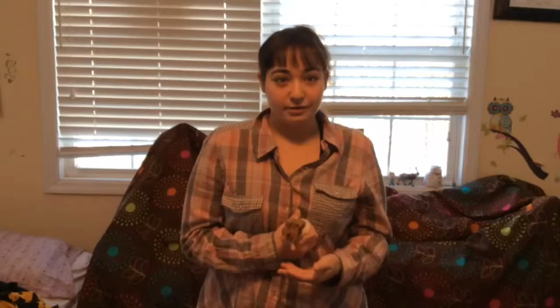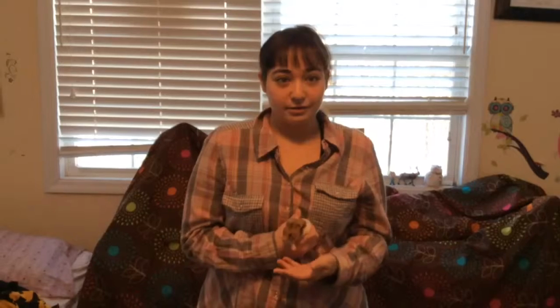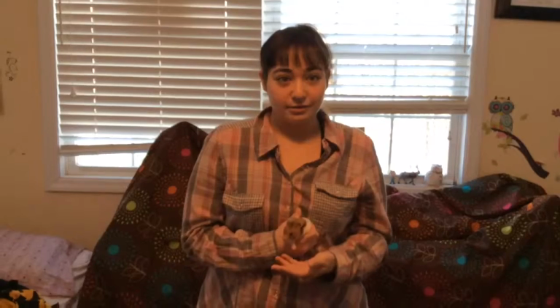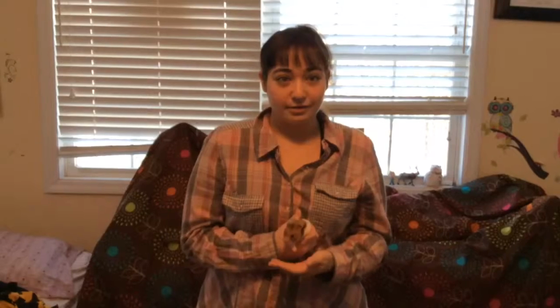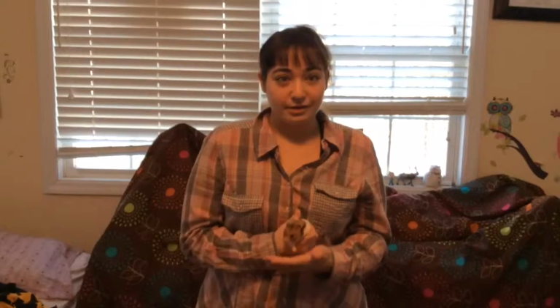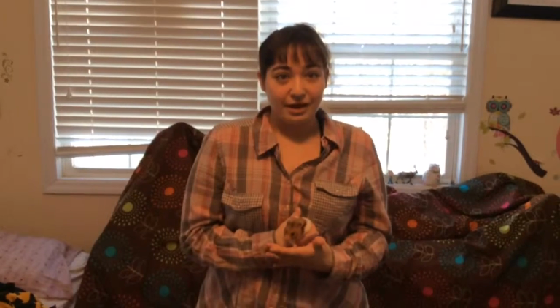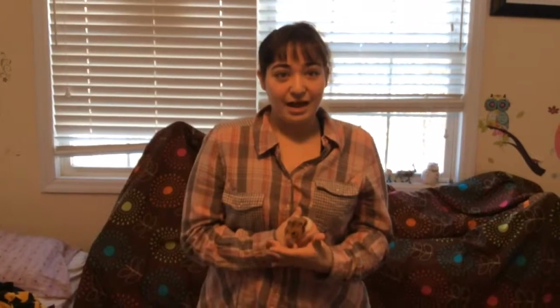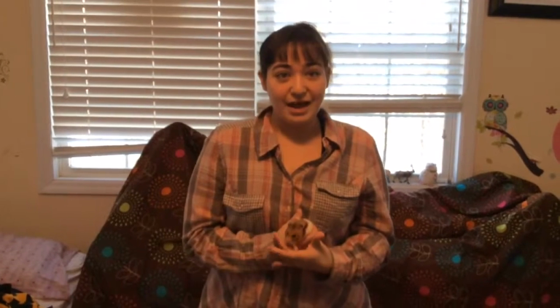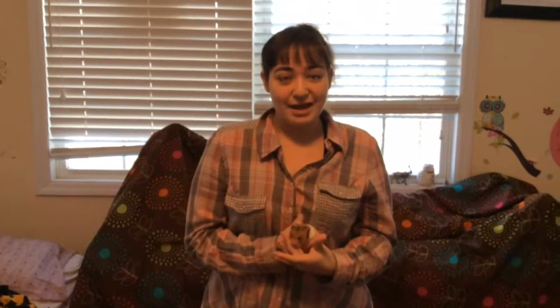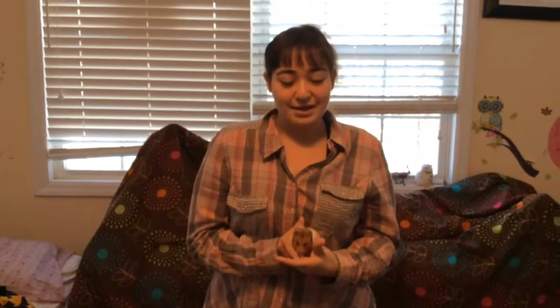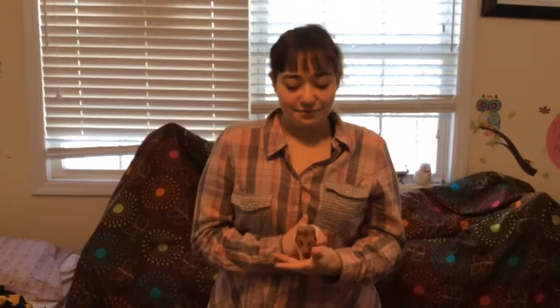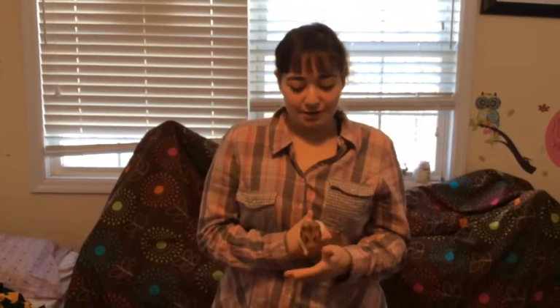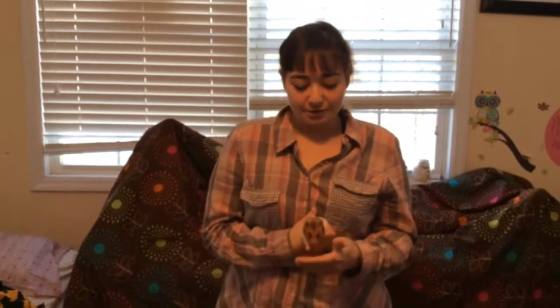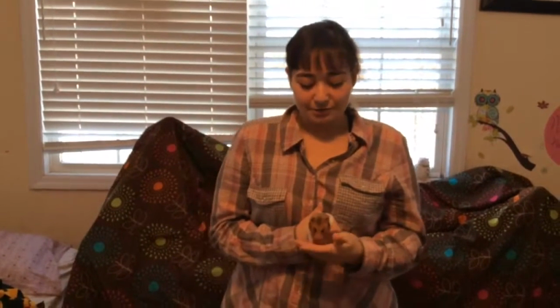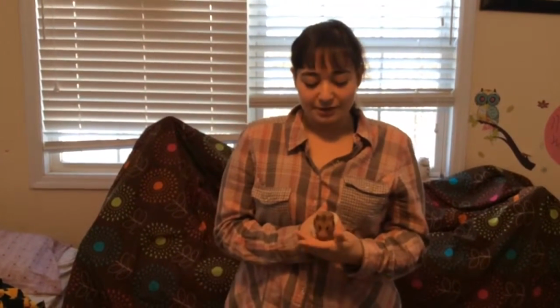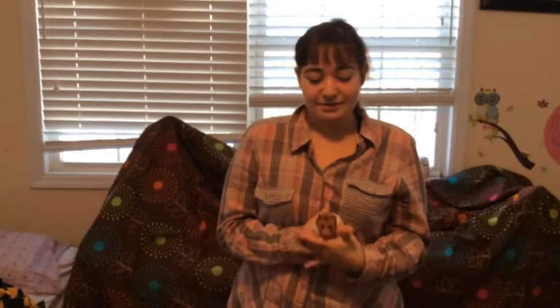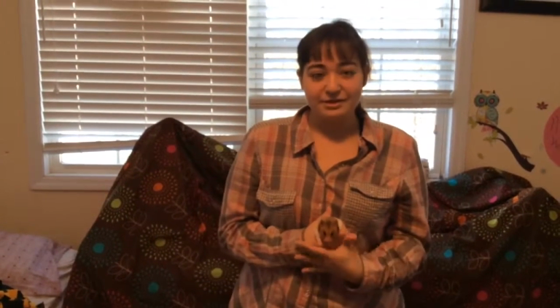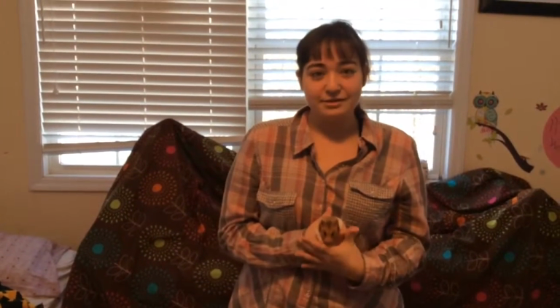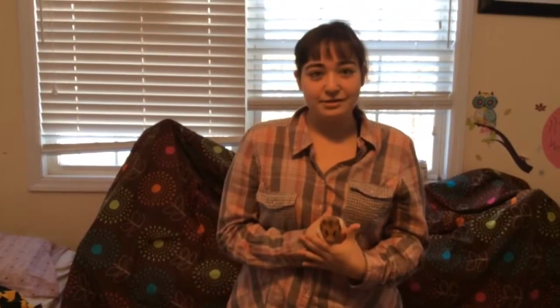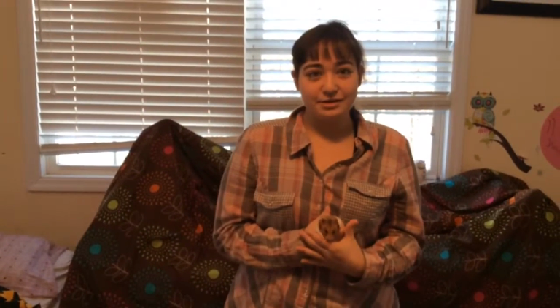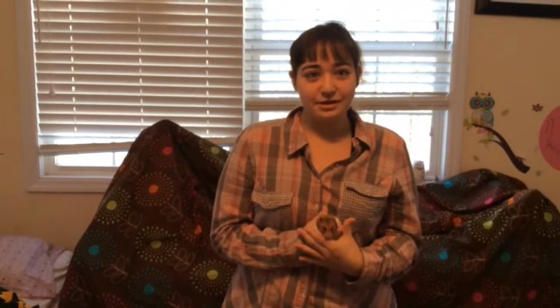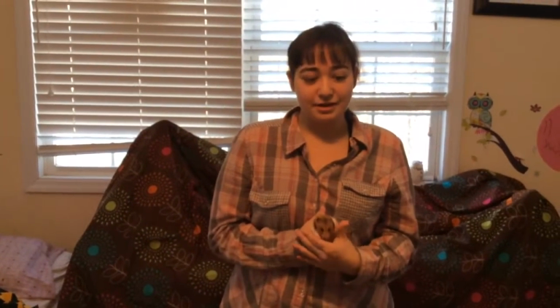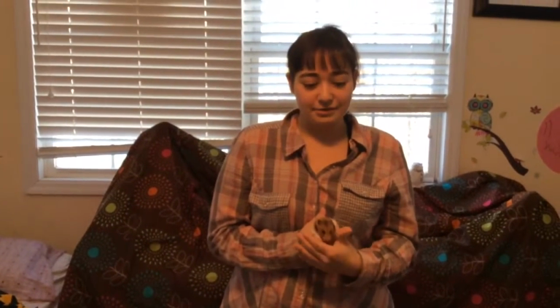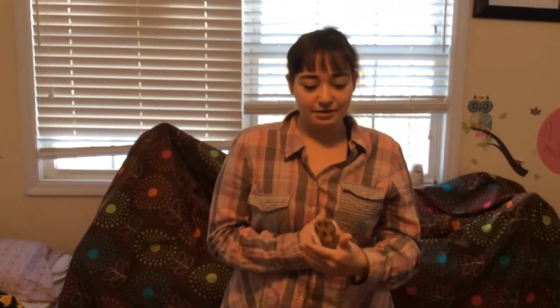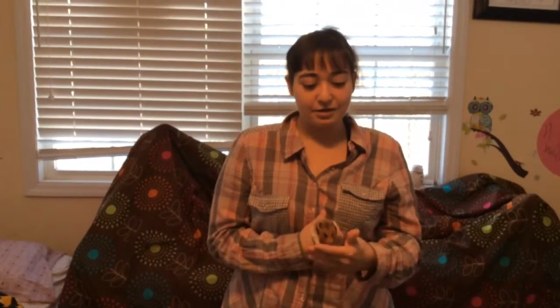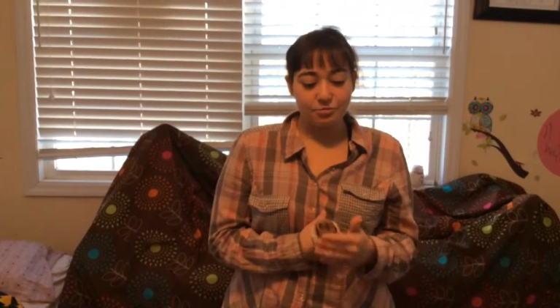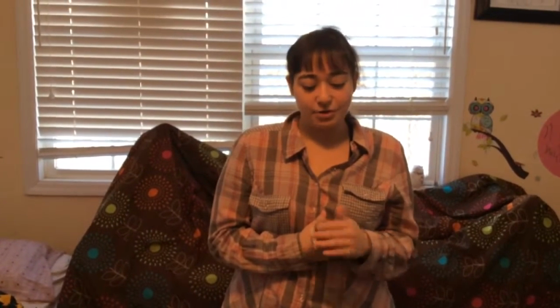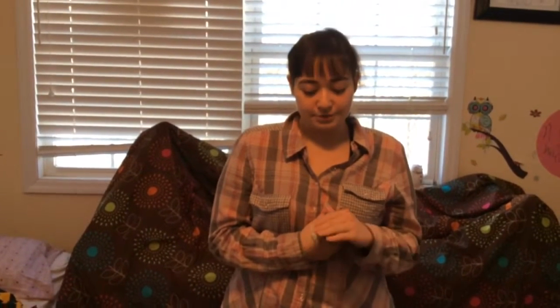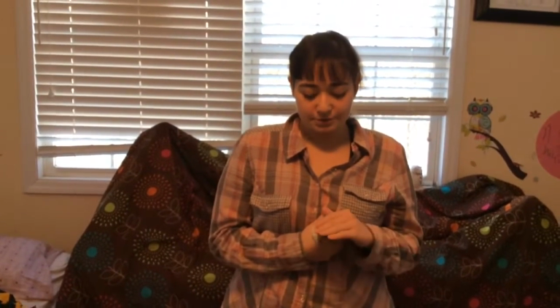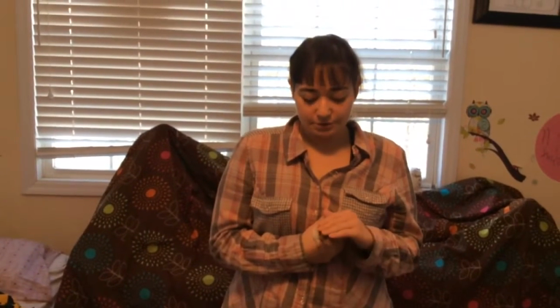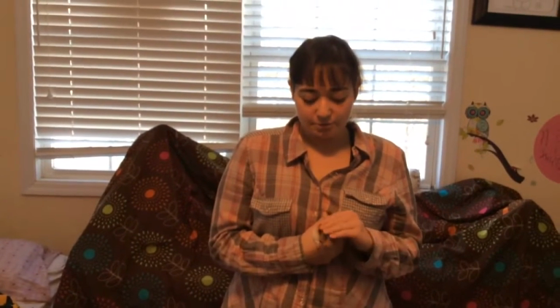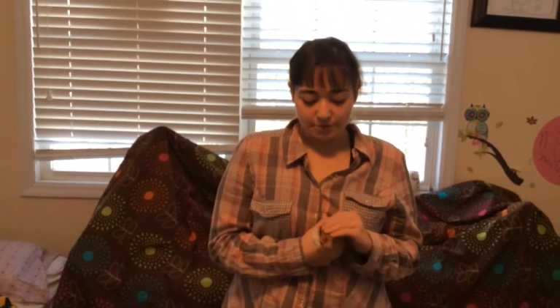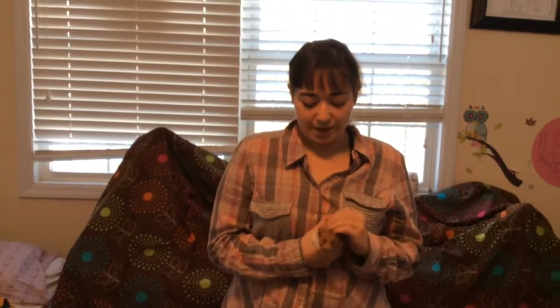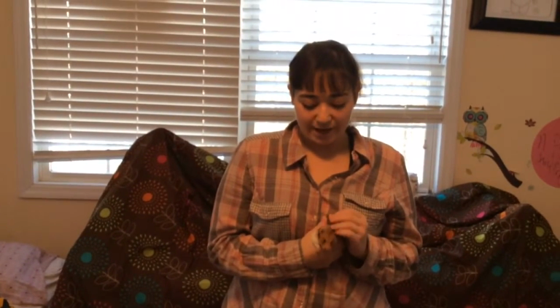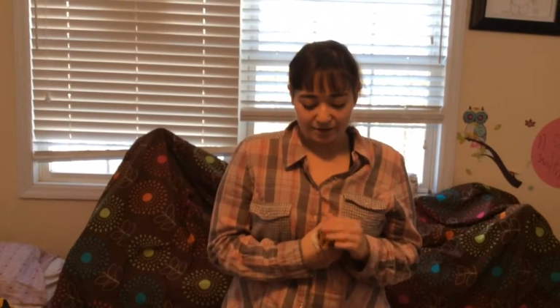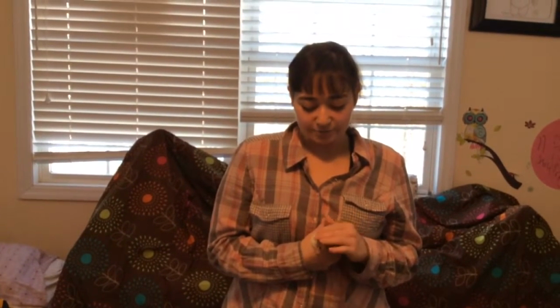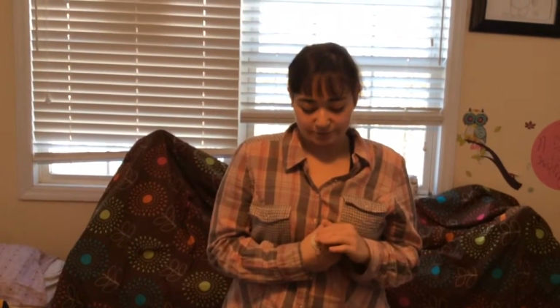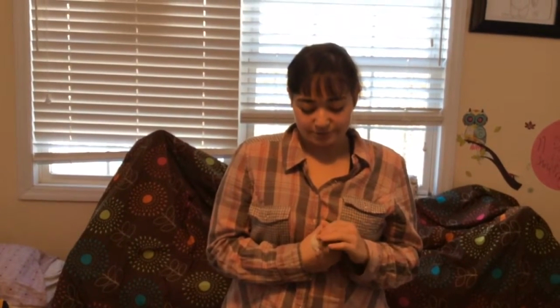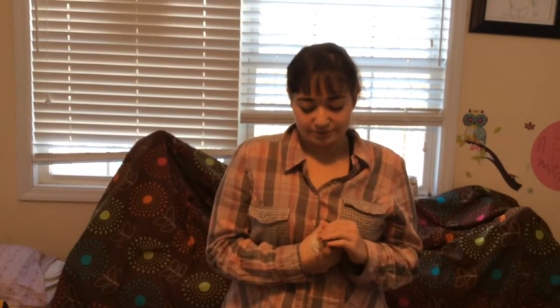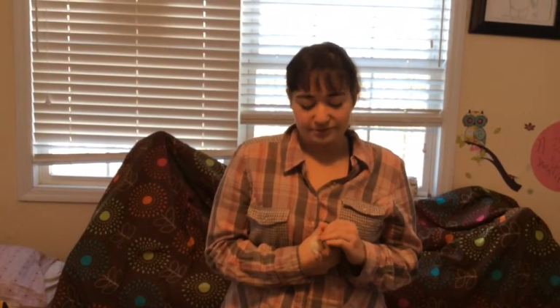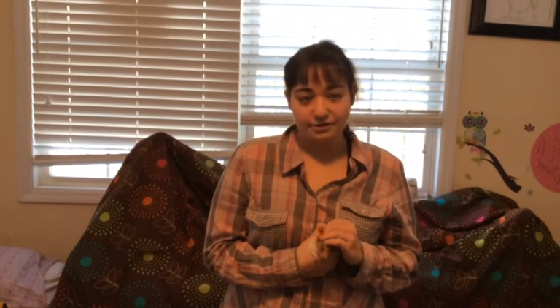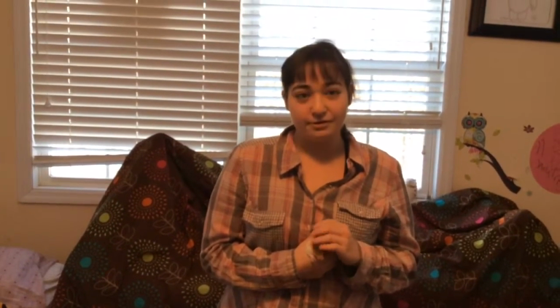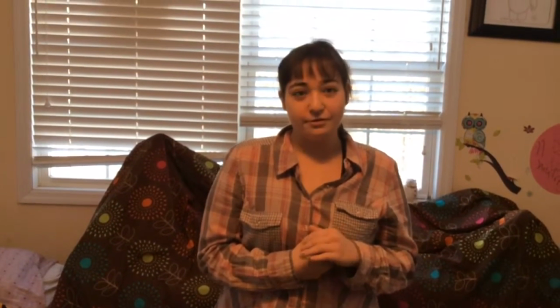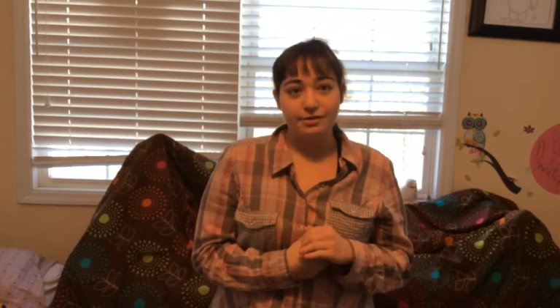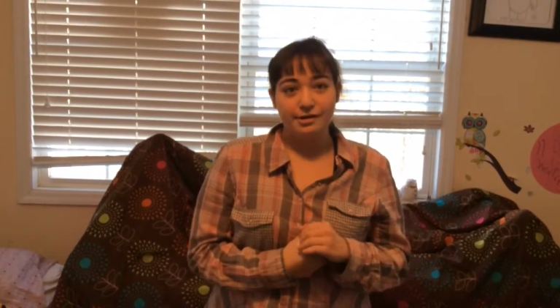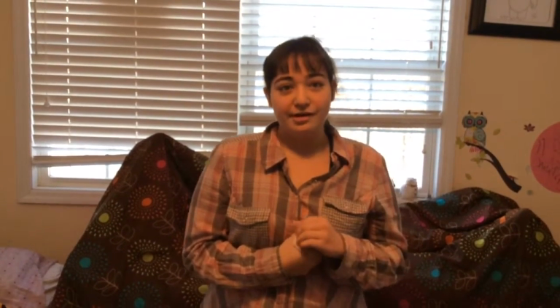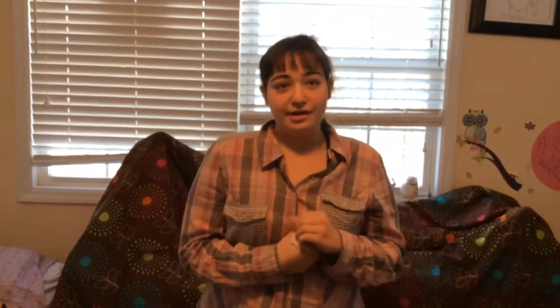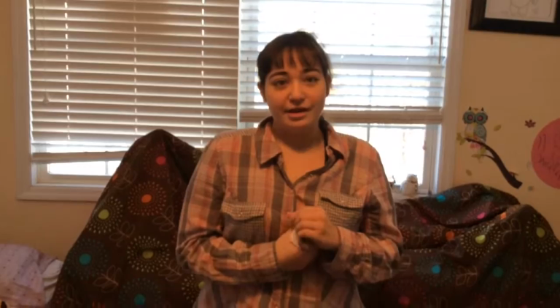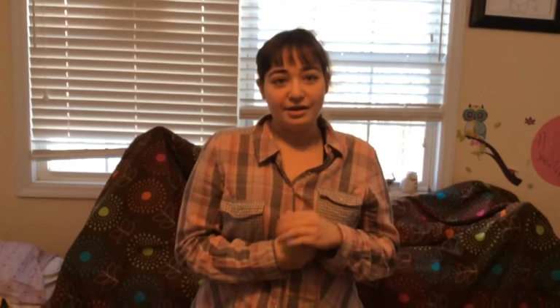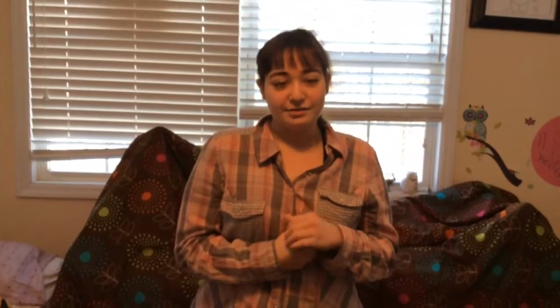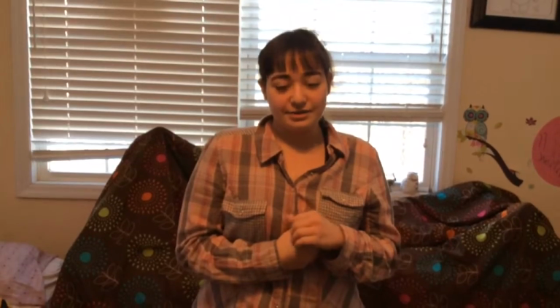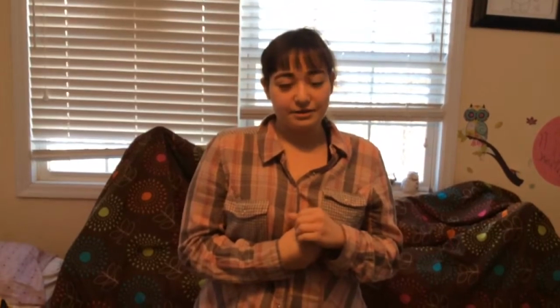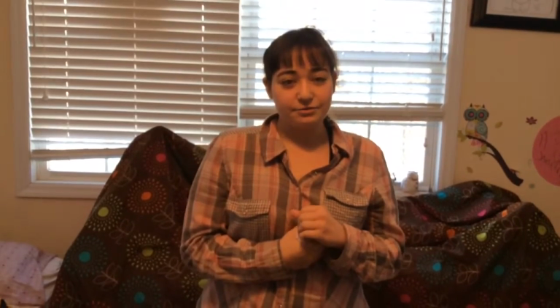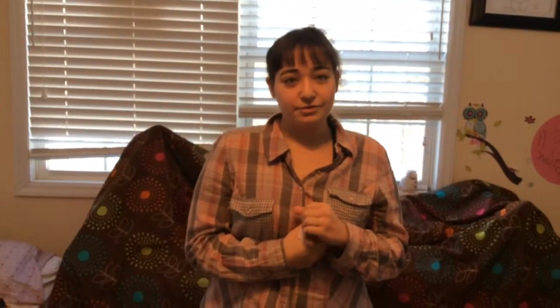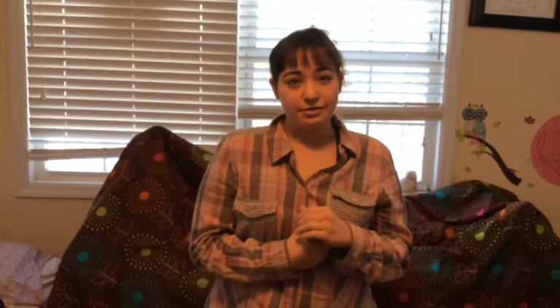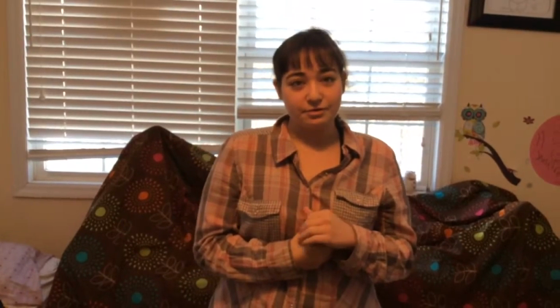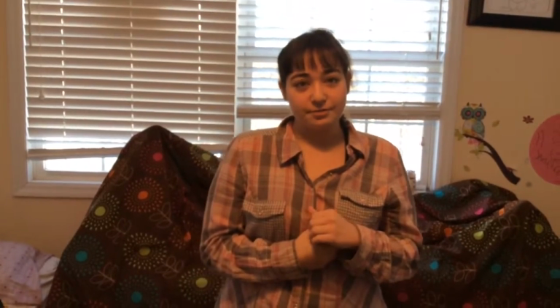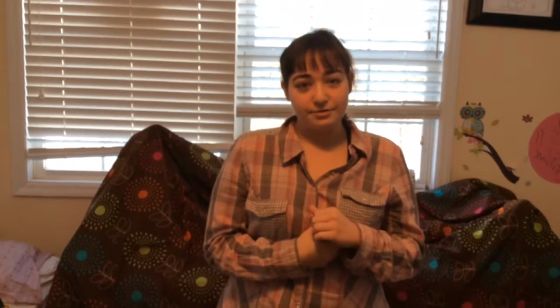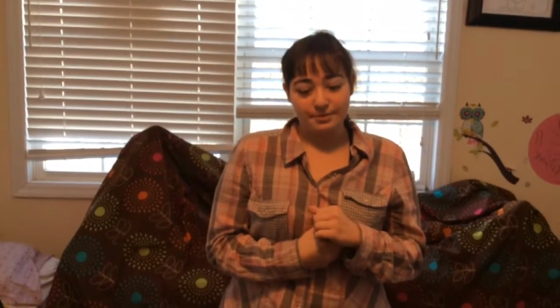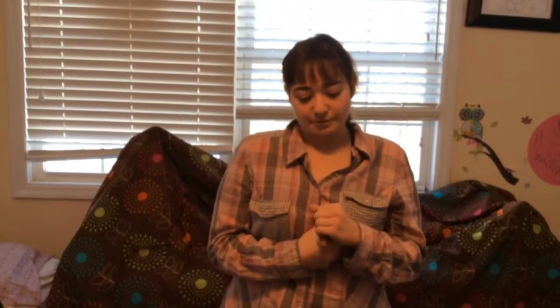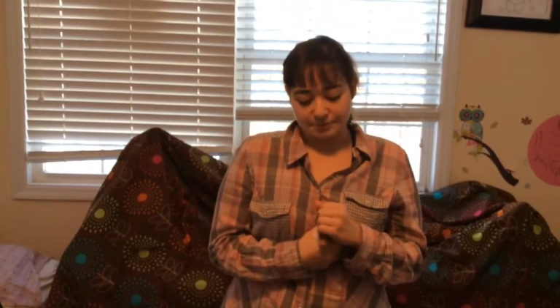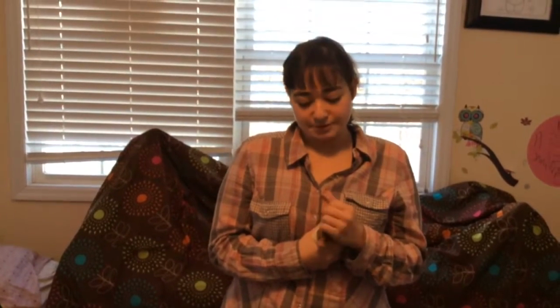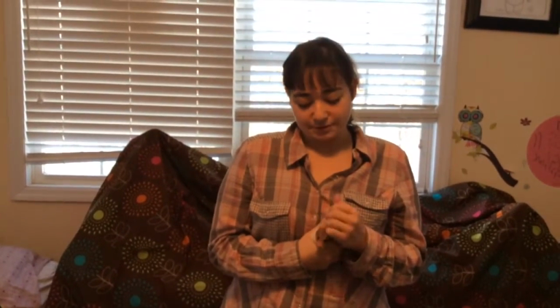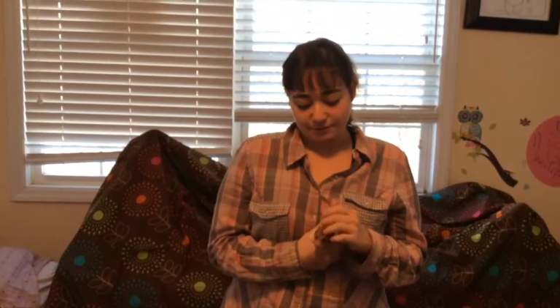Hi! Ratgirl19 here and I want to show my animals to you and tell you a little bit about myself.